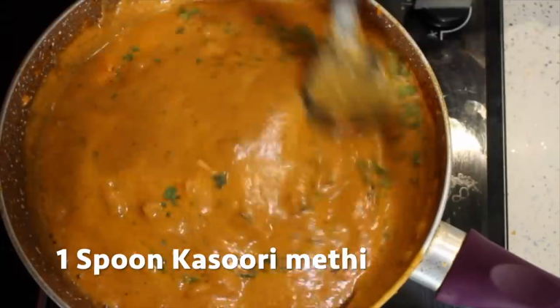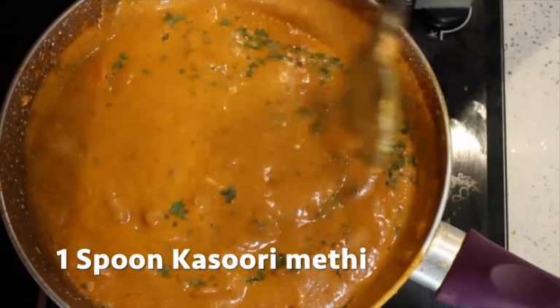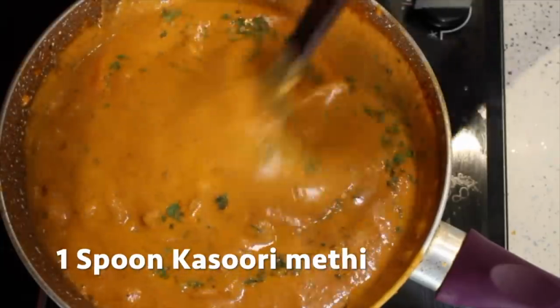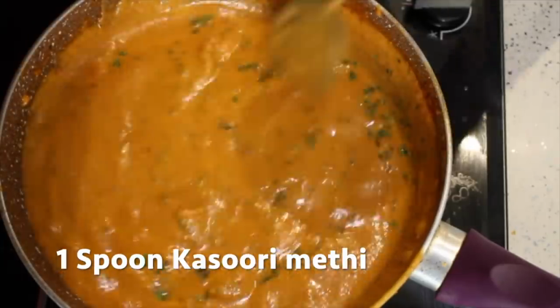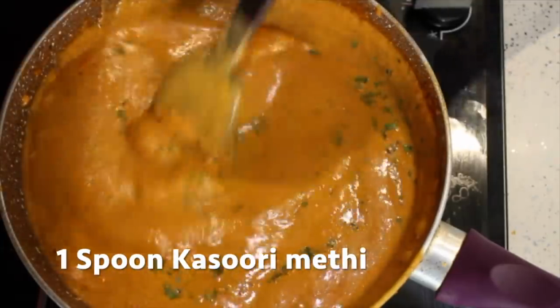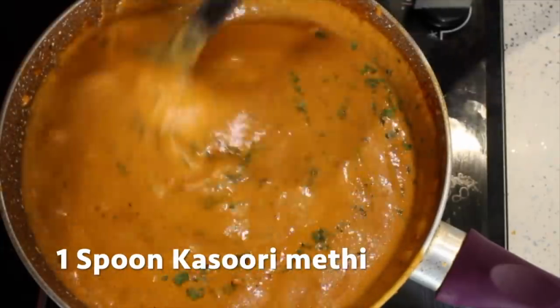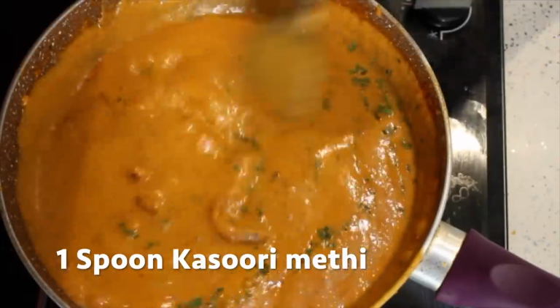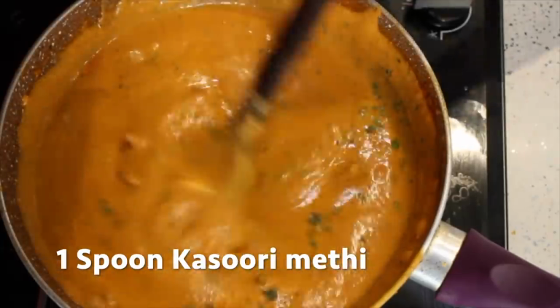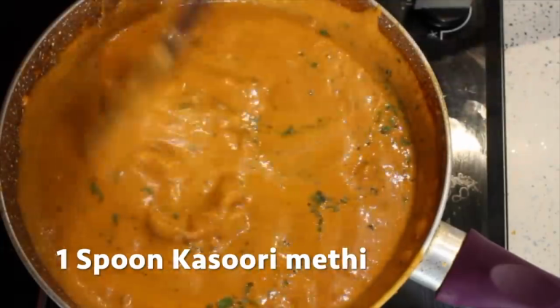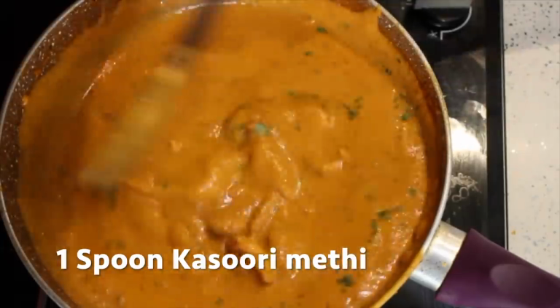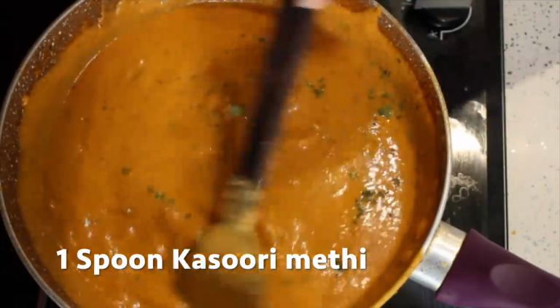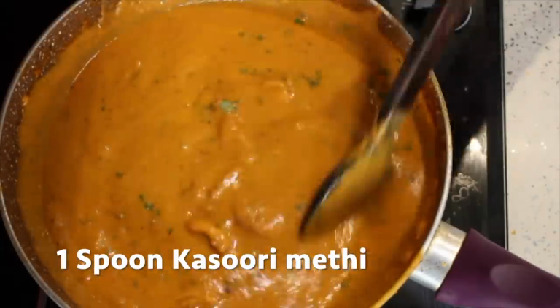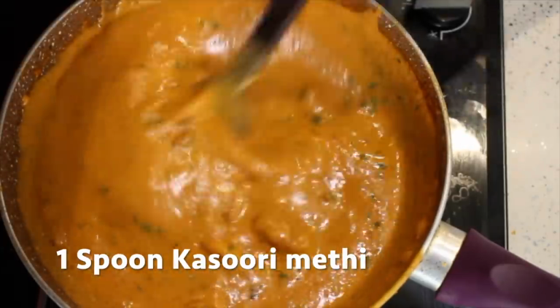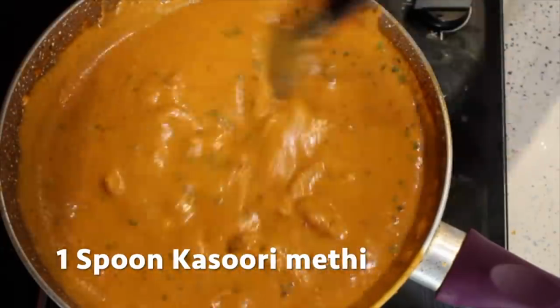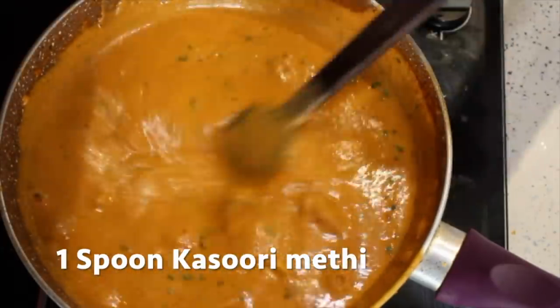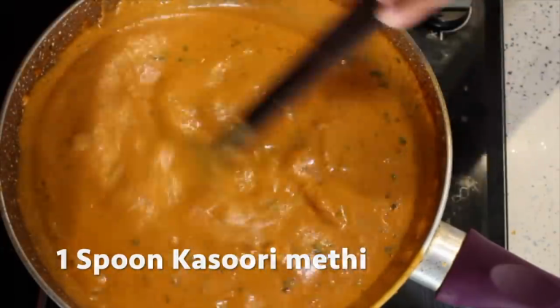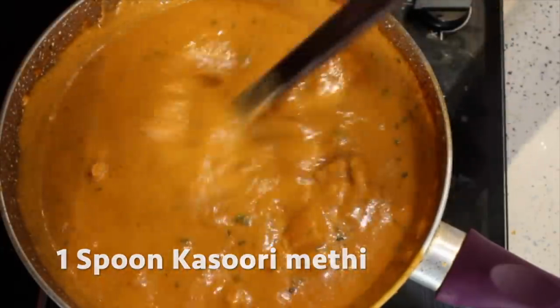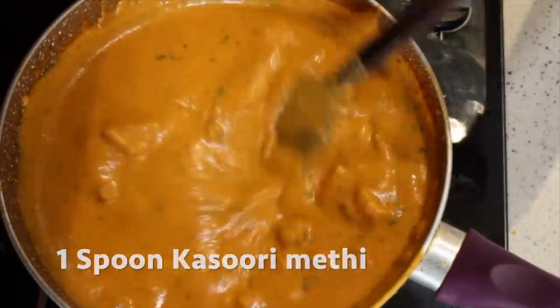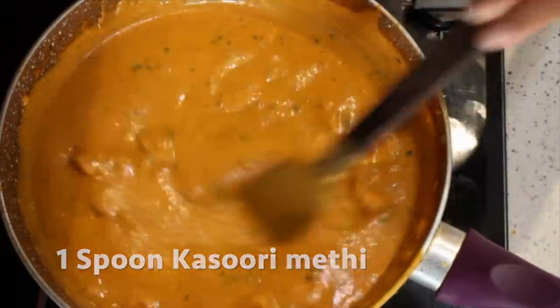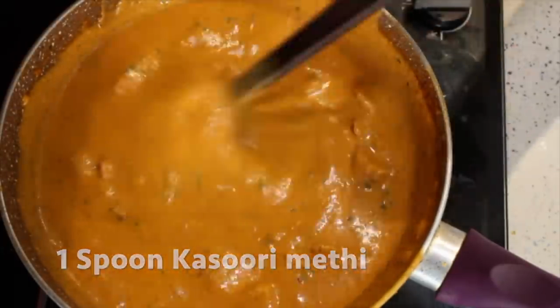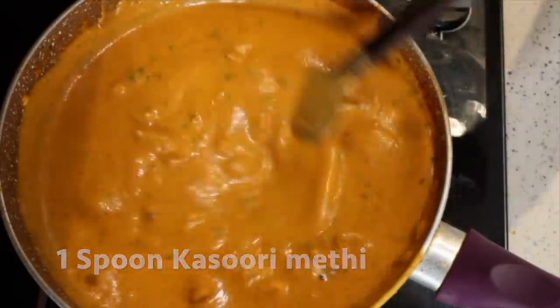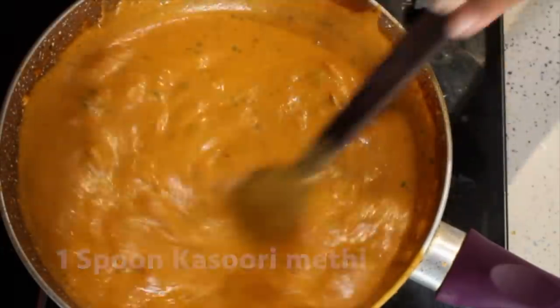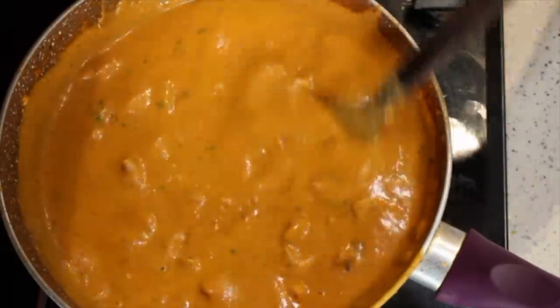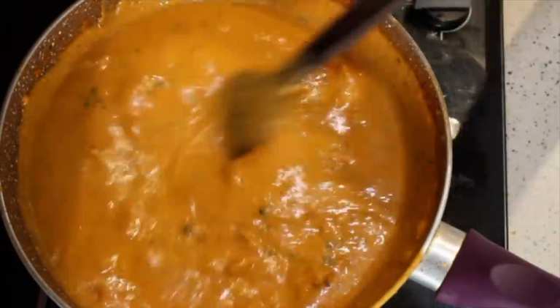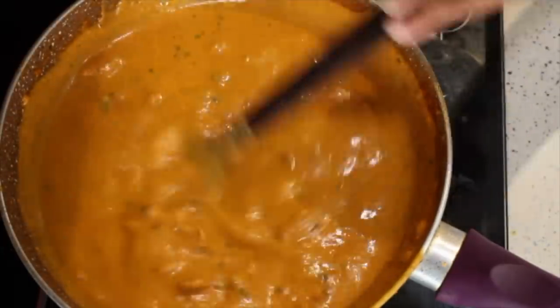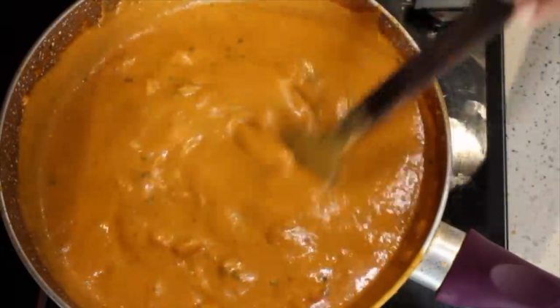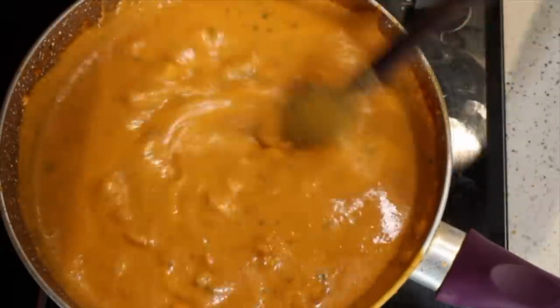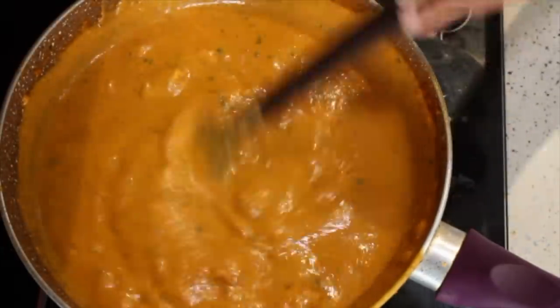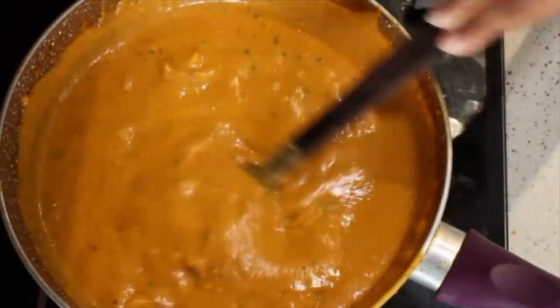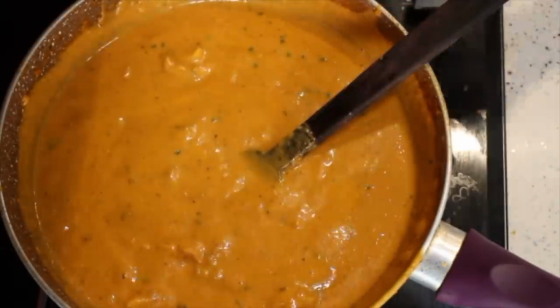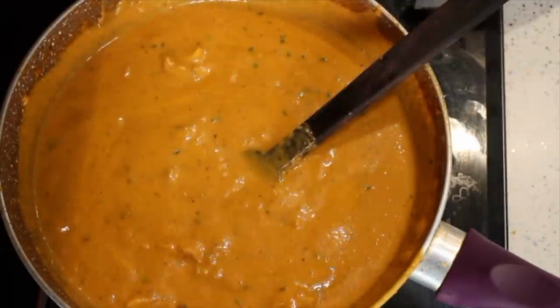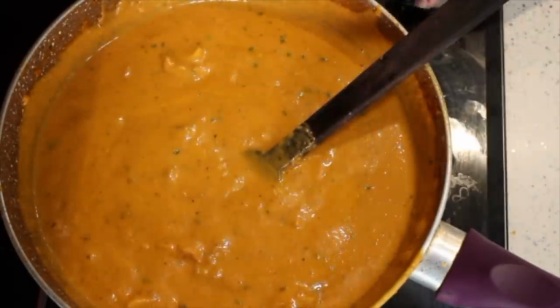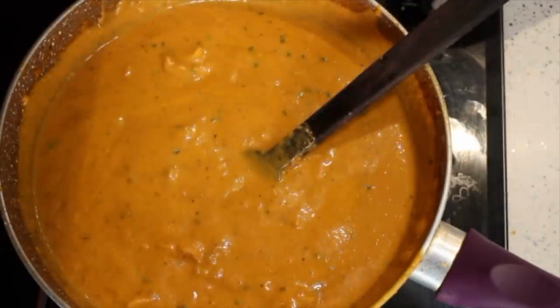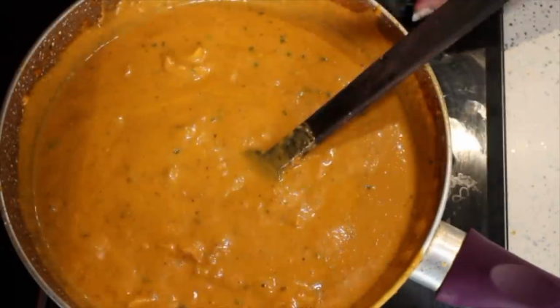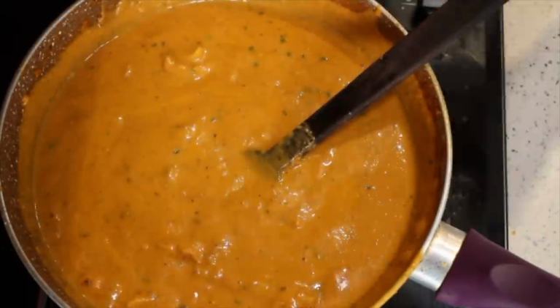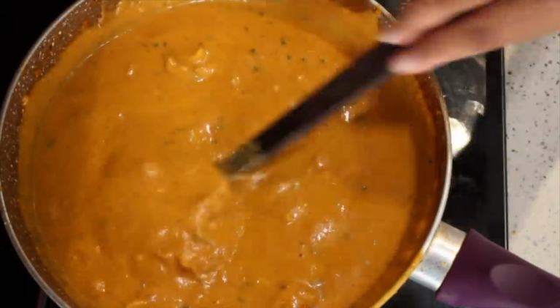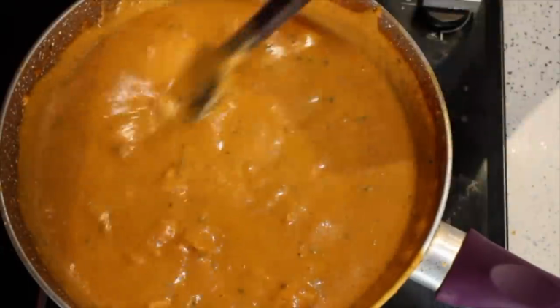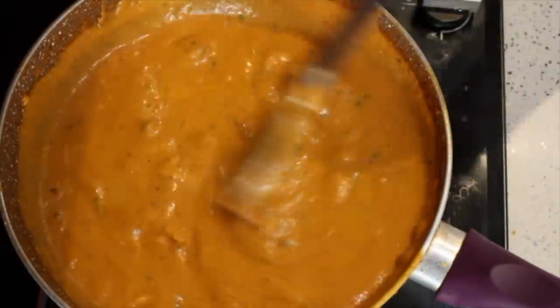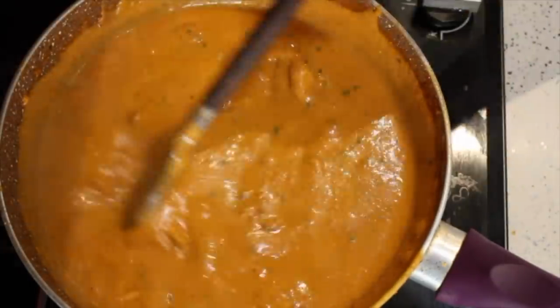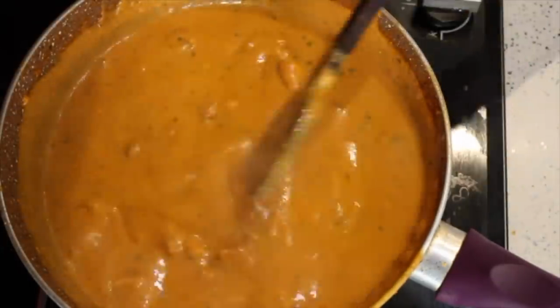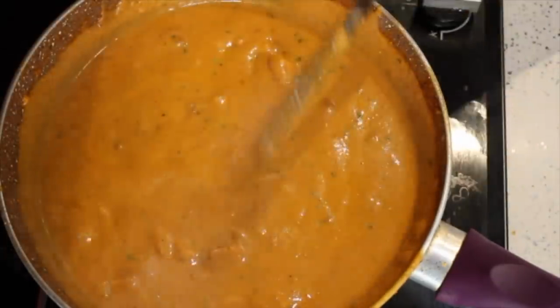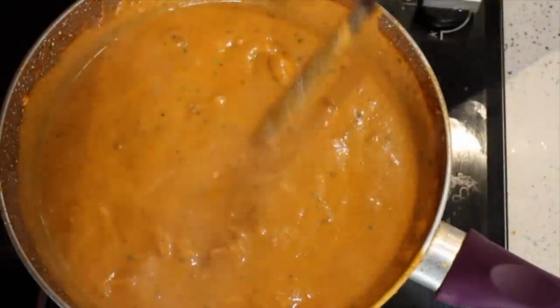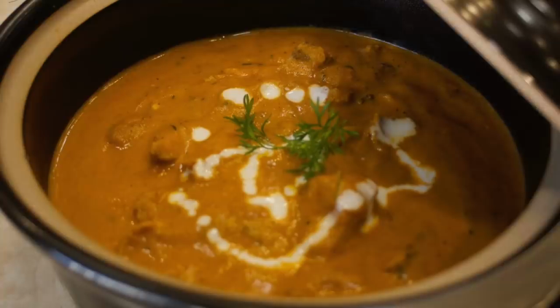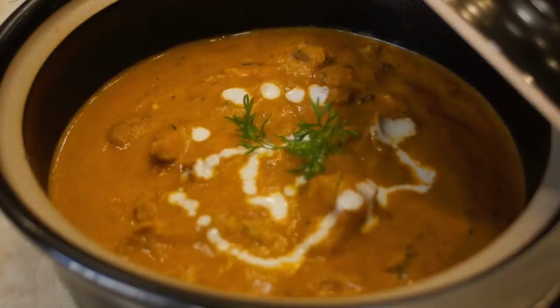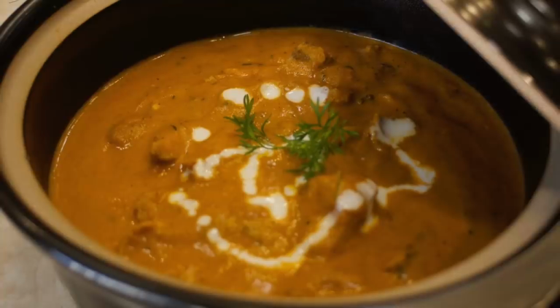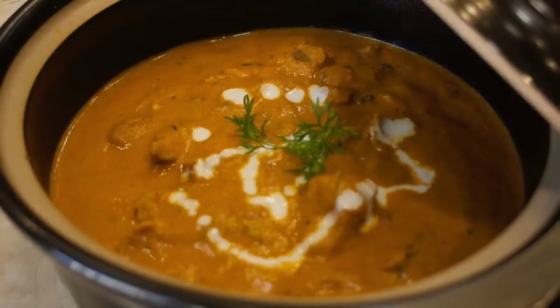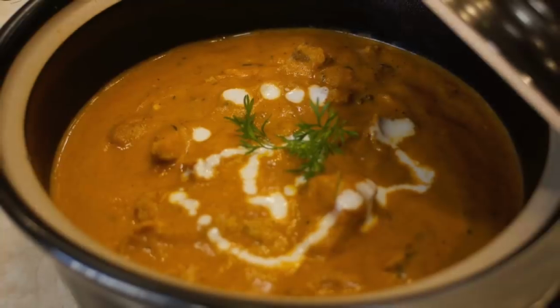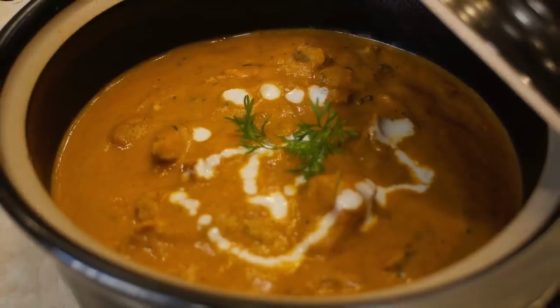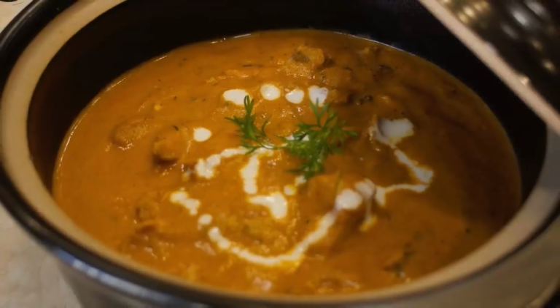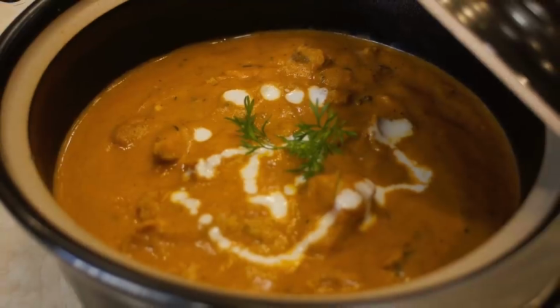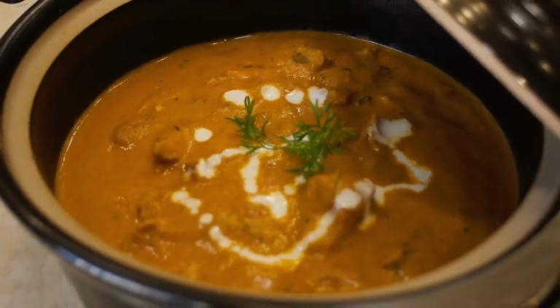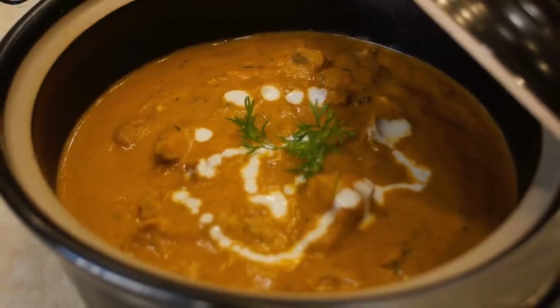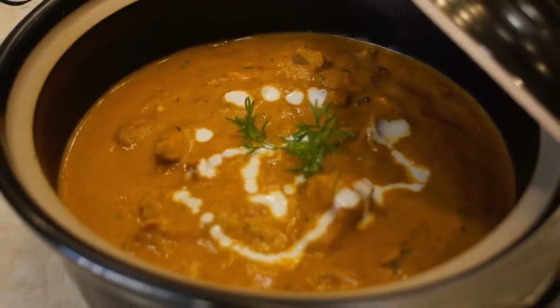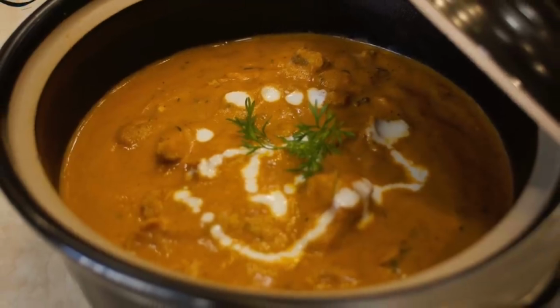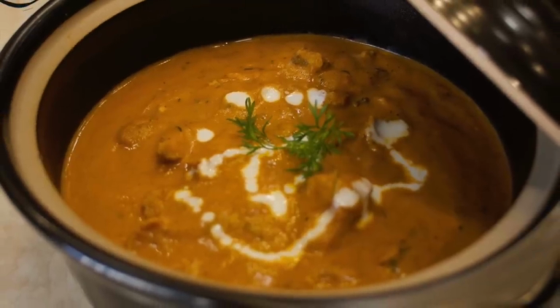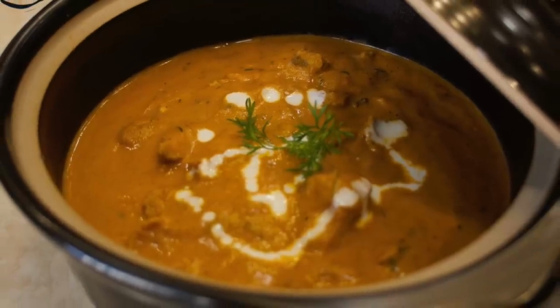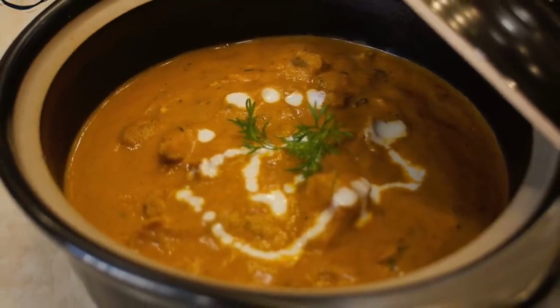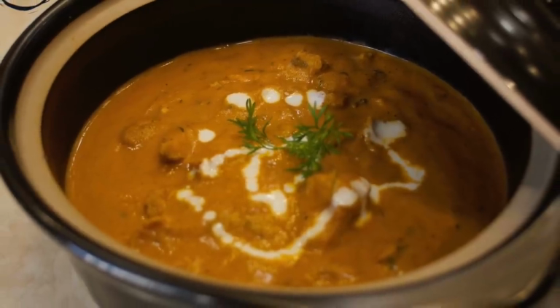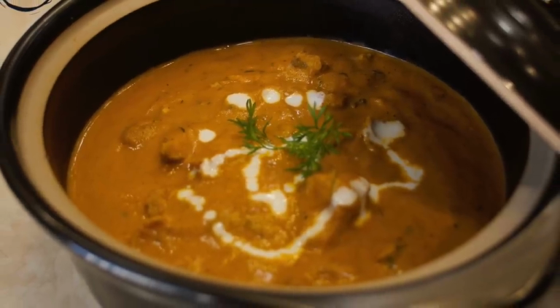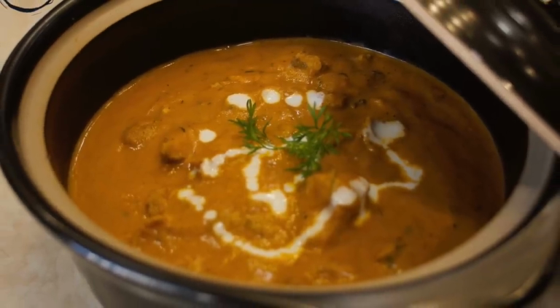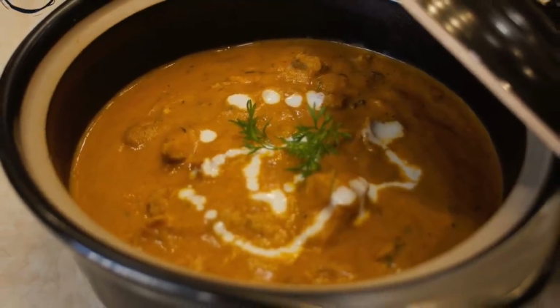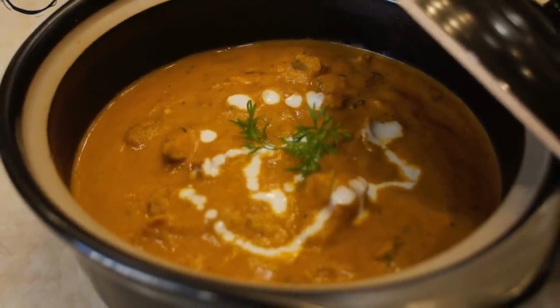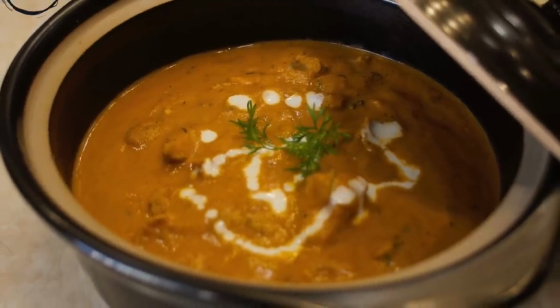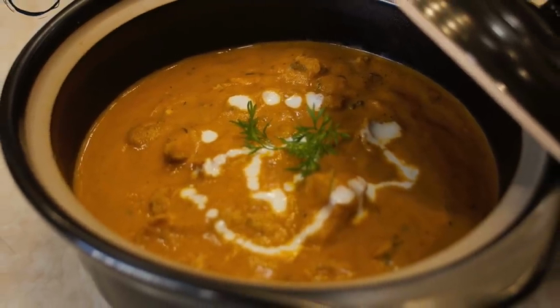Stir it well and bring it to boil. Now your butter chicken is ready to be served hot.